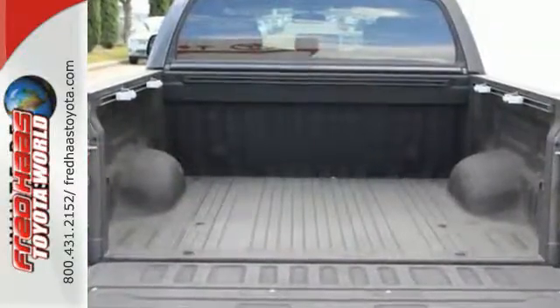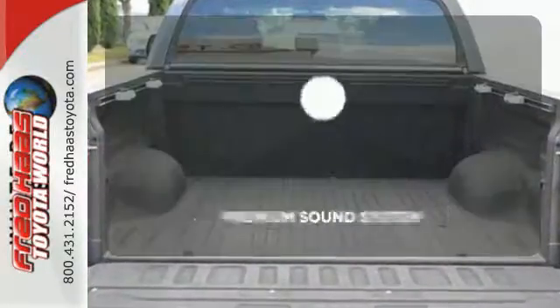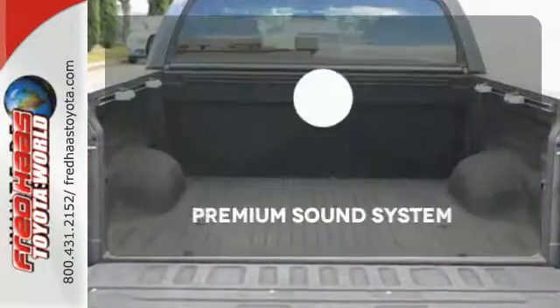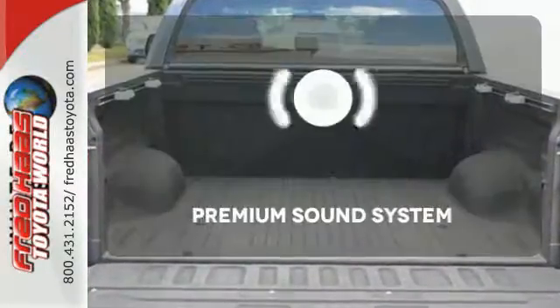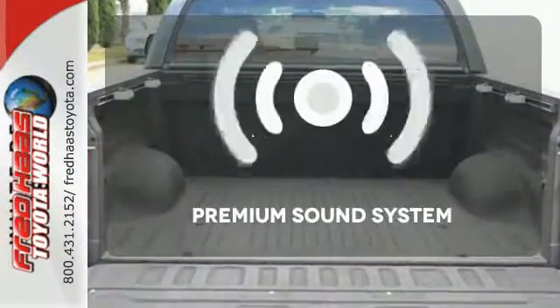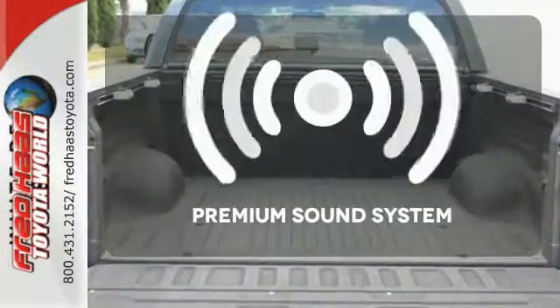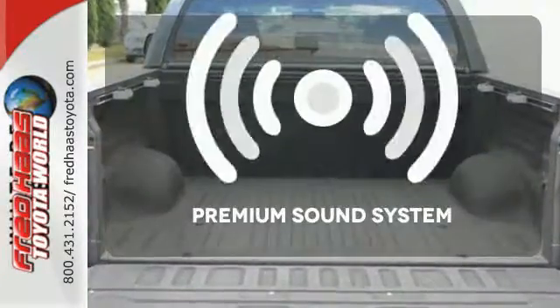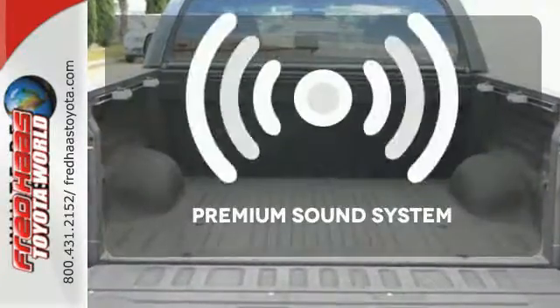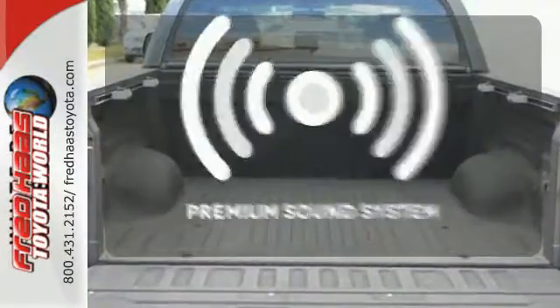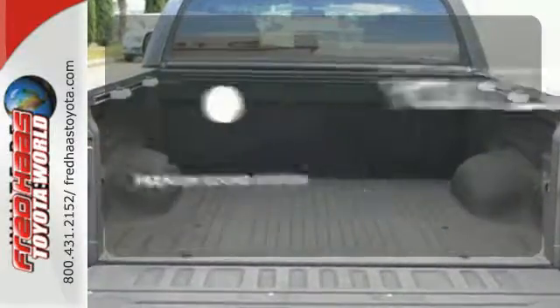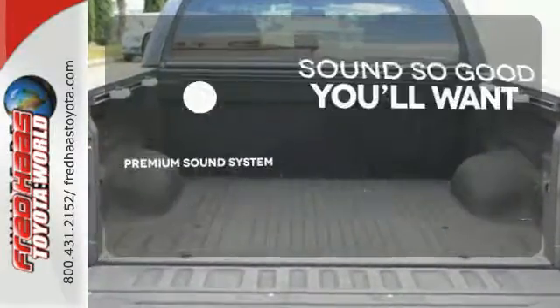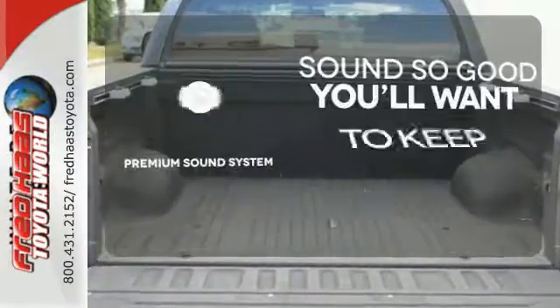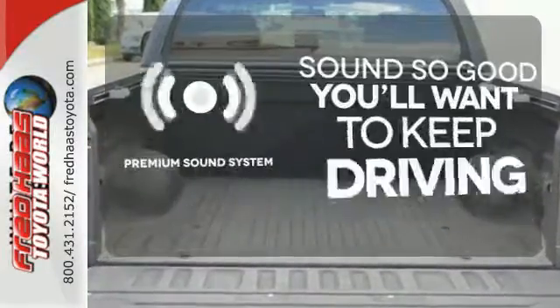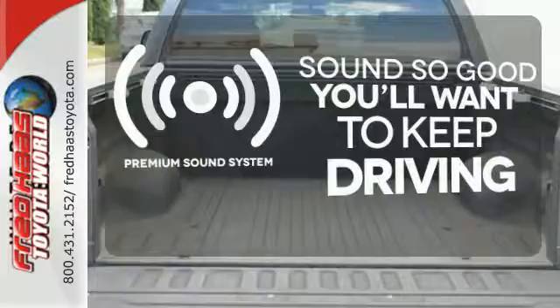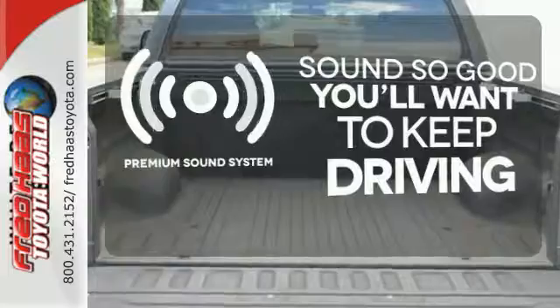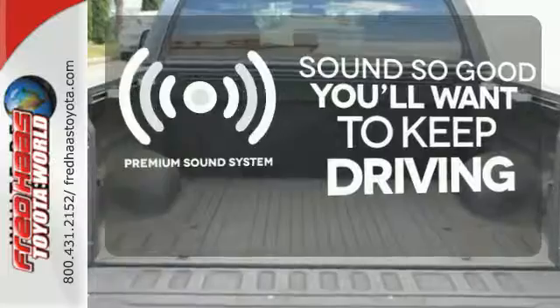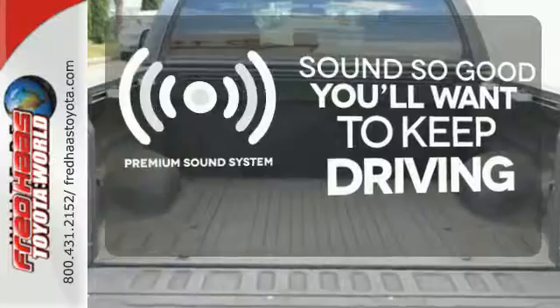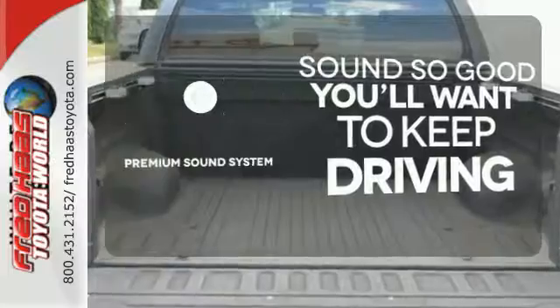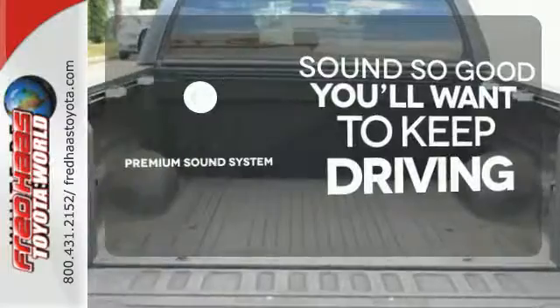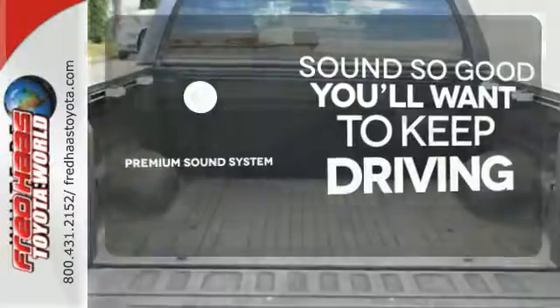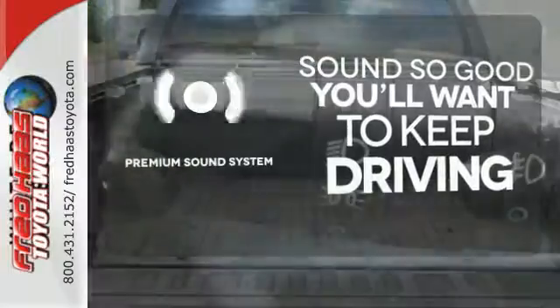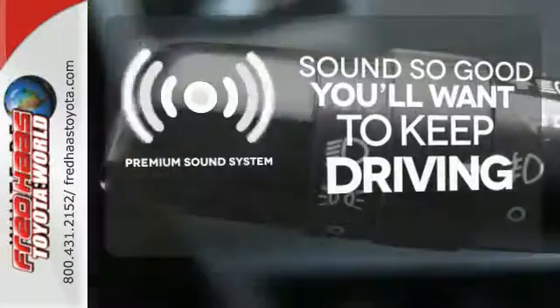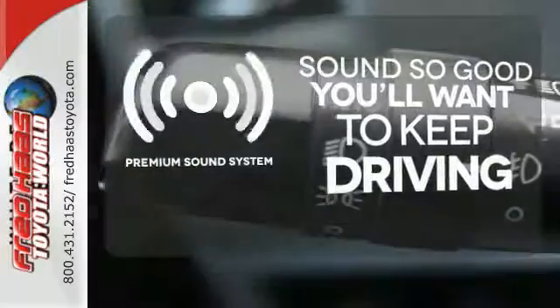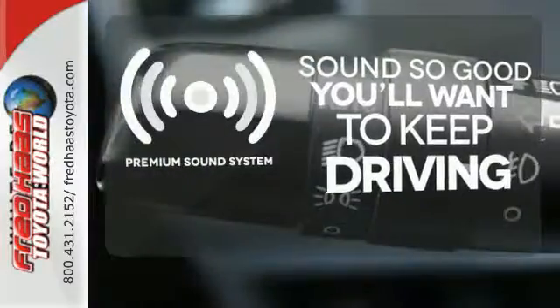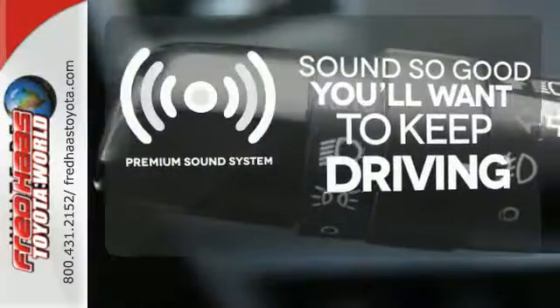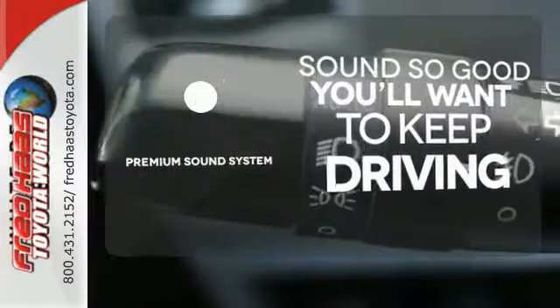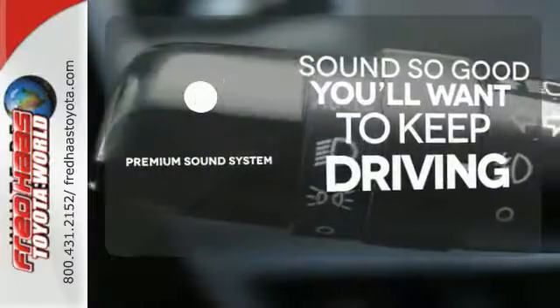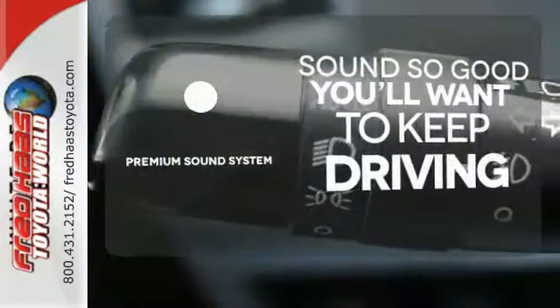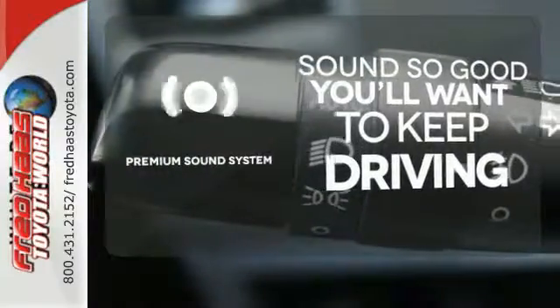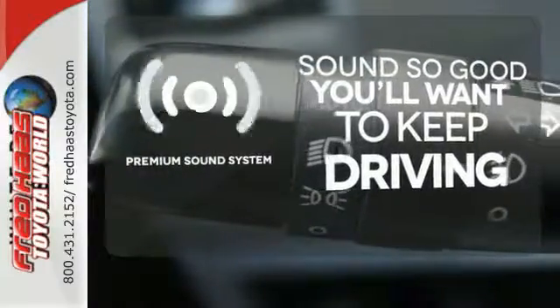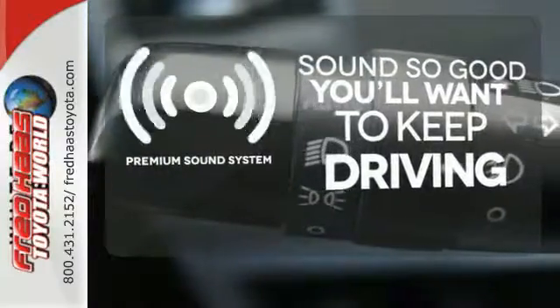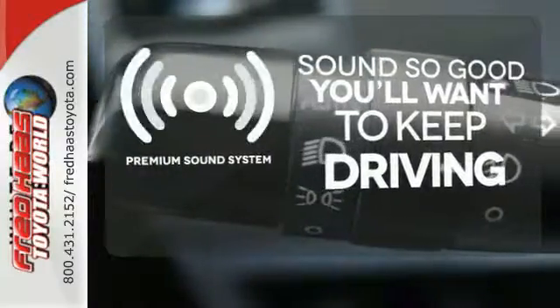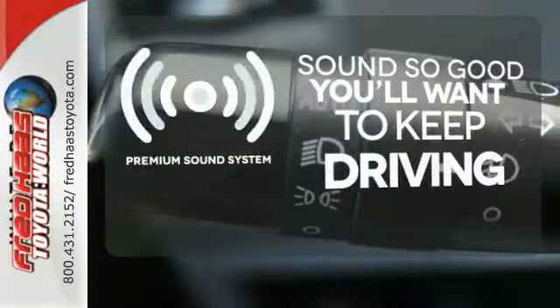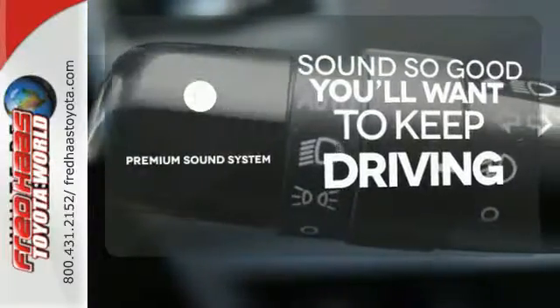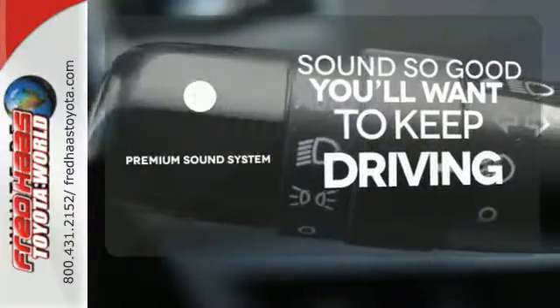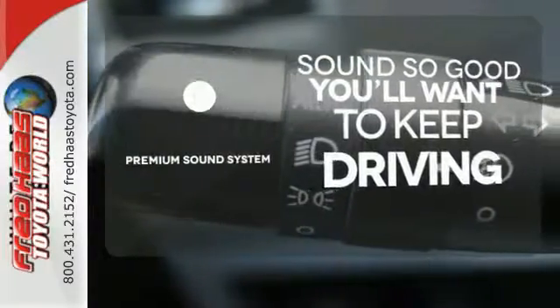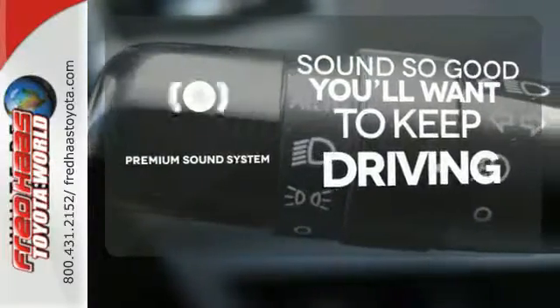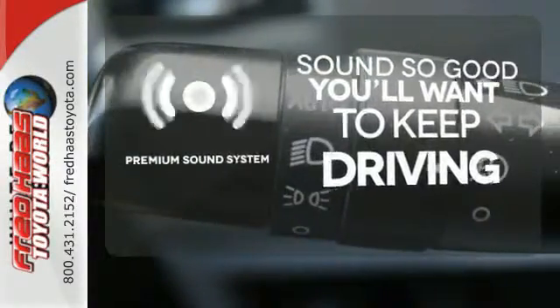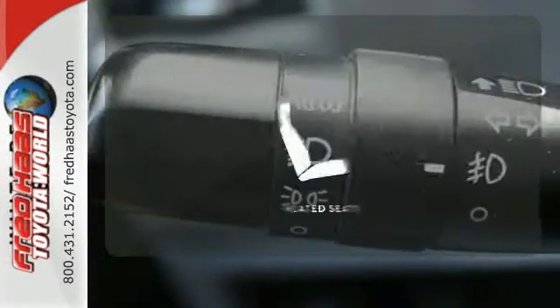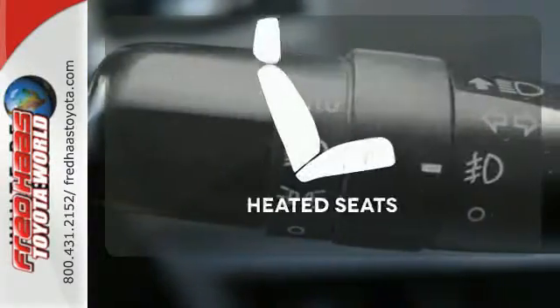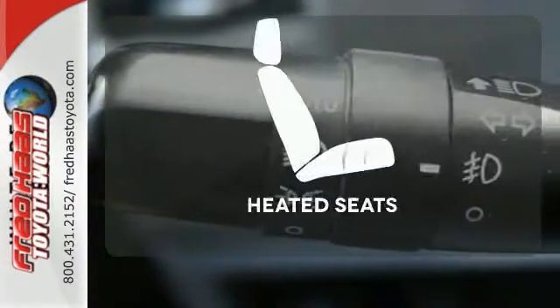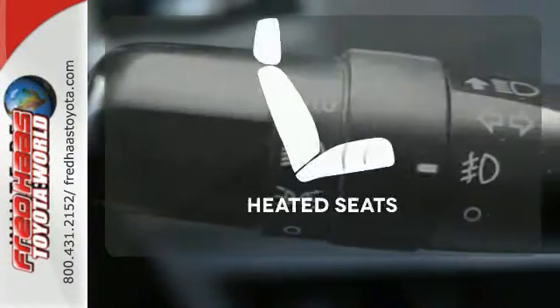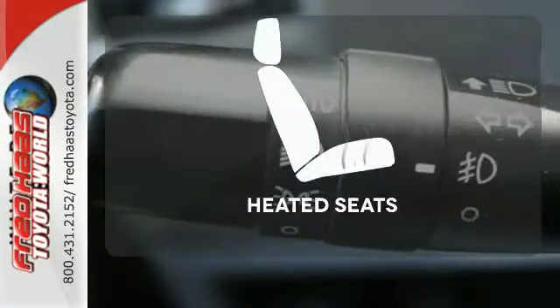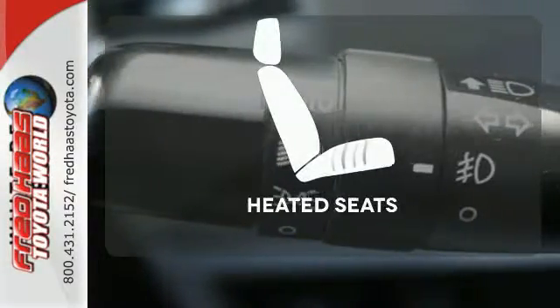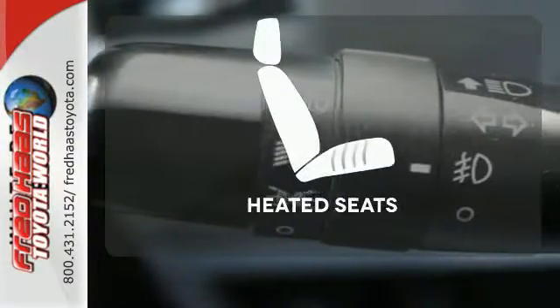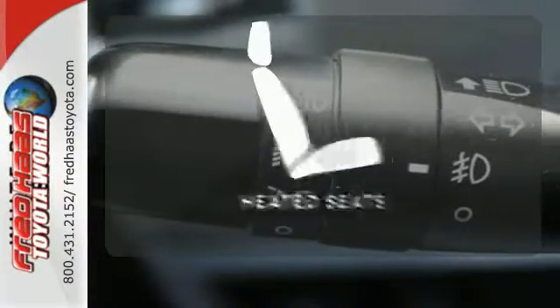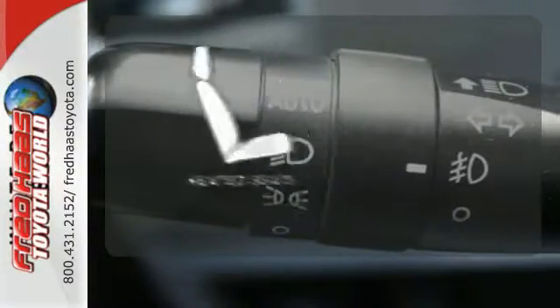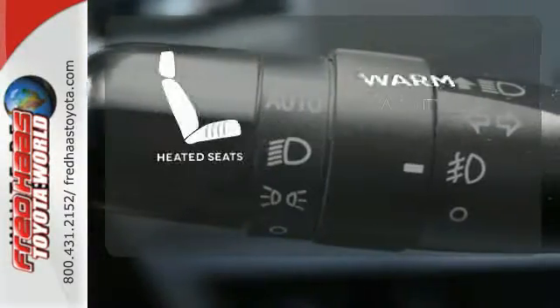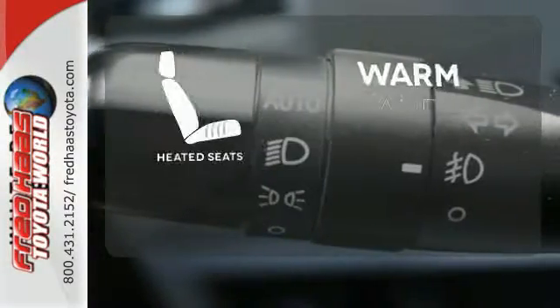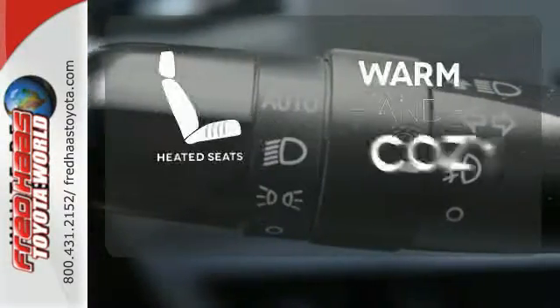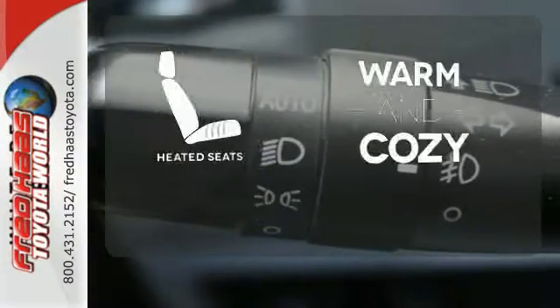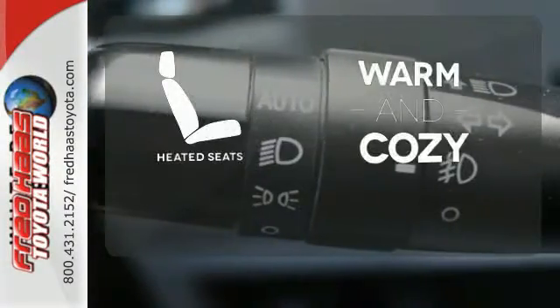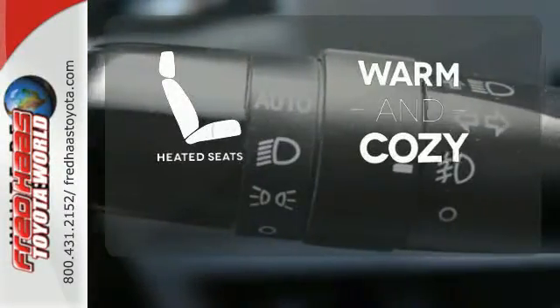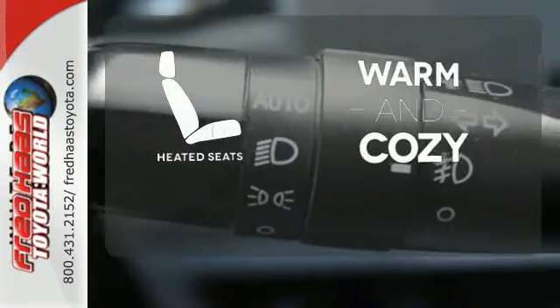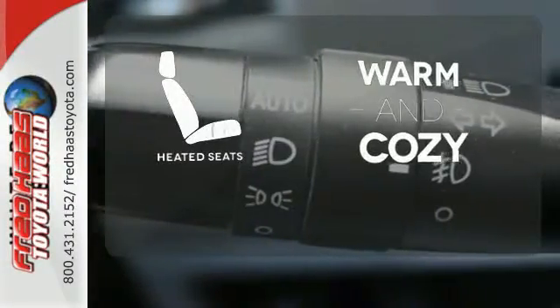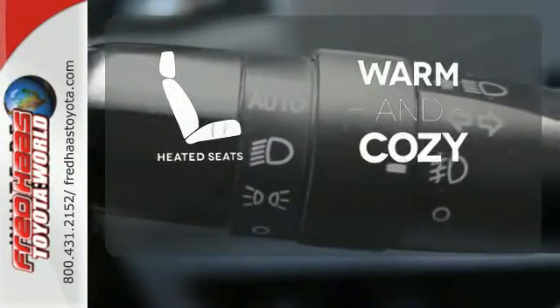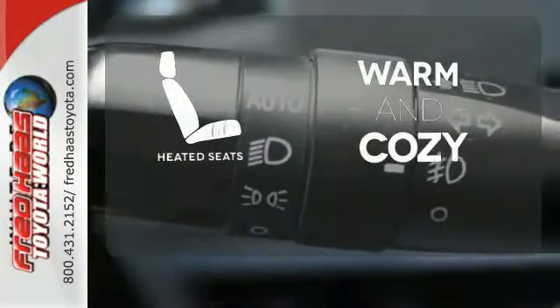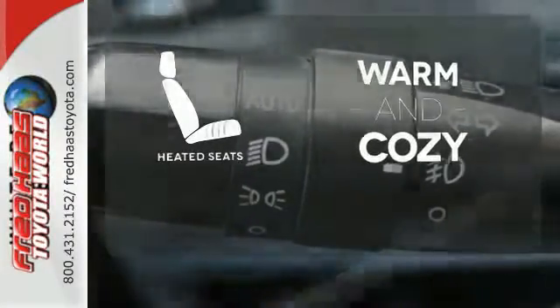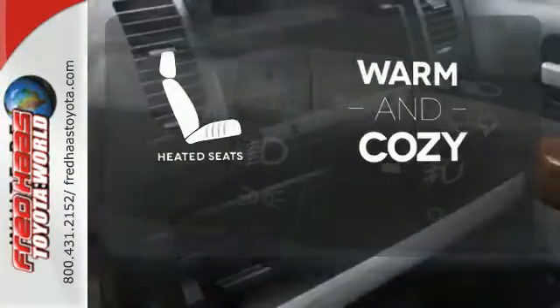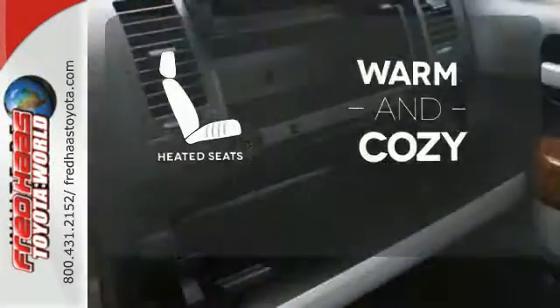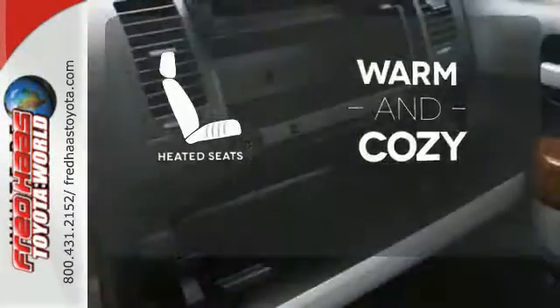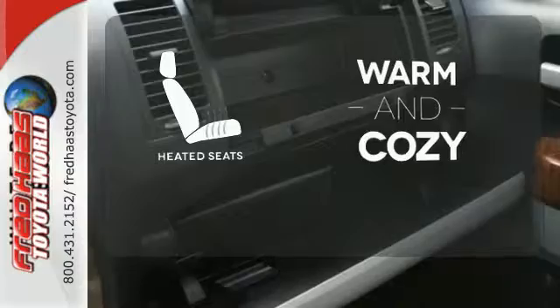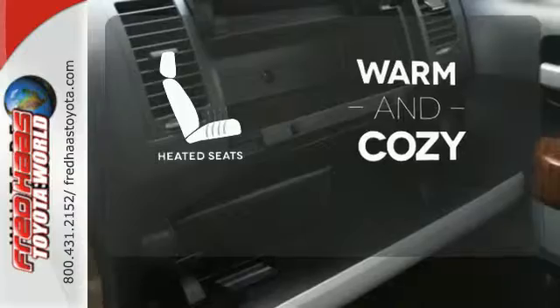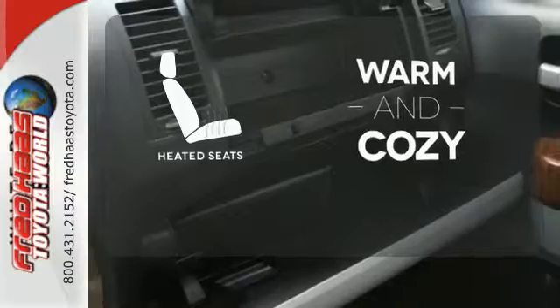You might take a drive just to listen to the premium sound system. Wrap yourself in the comfort of heated seats.